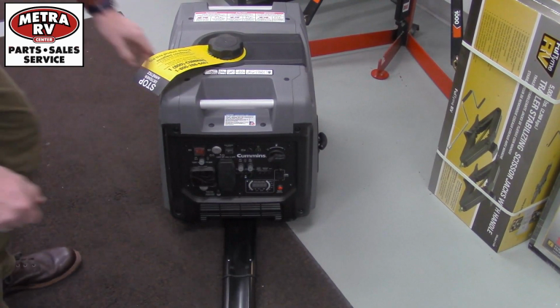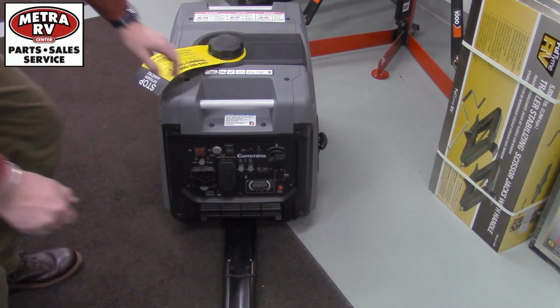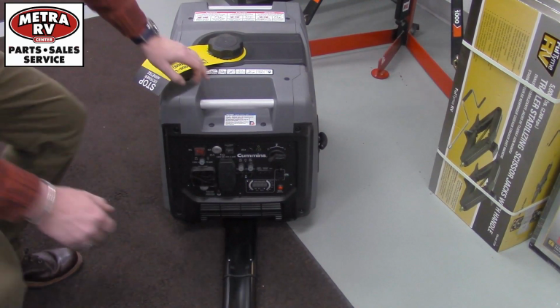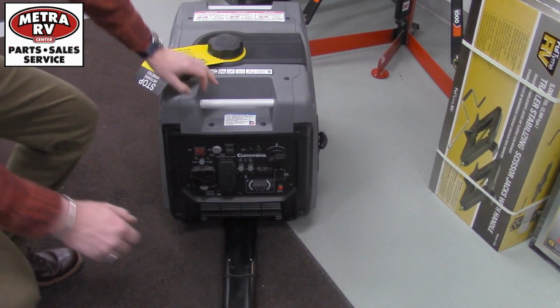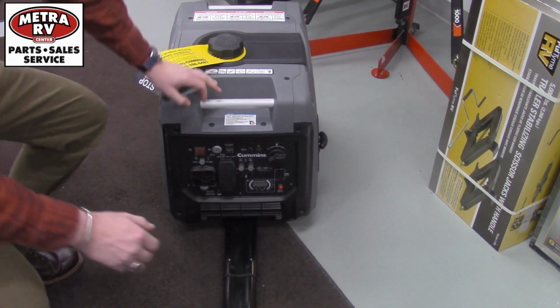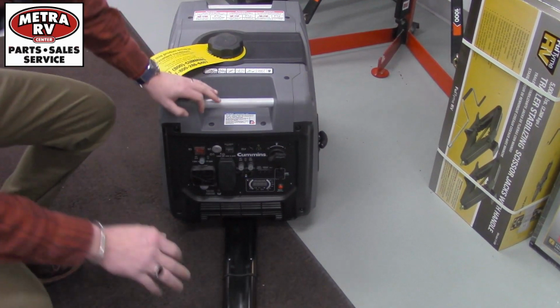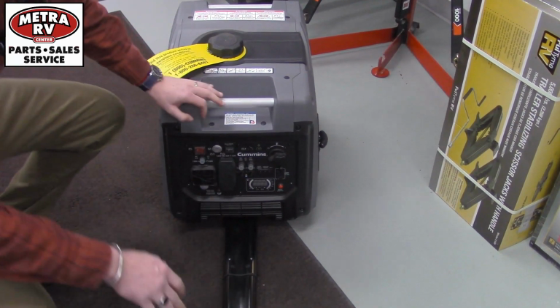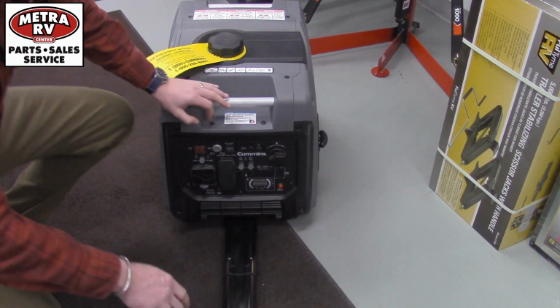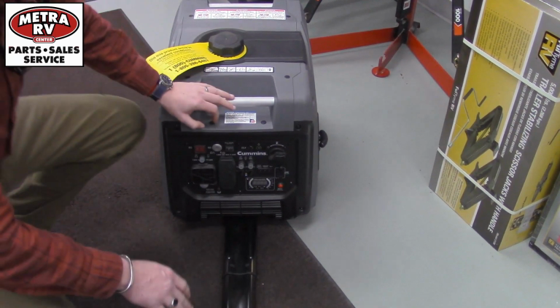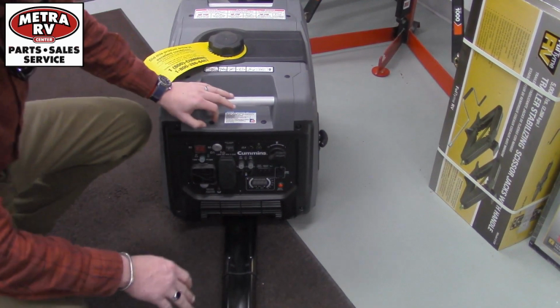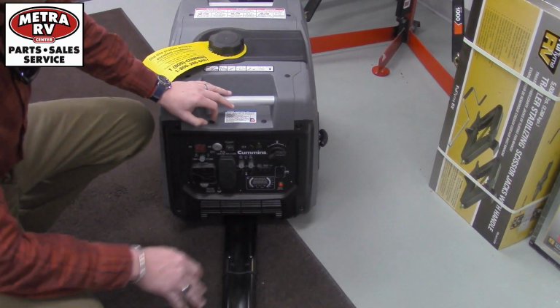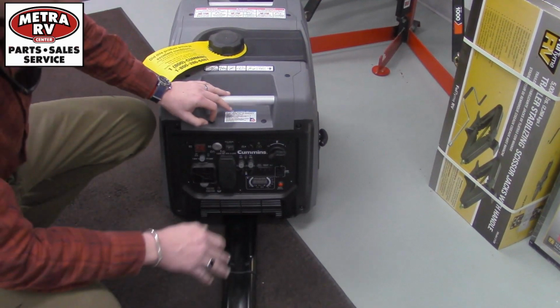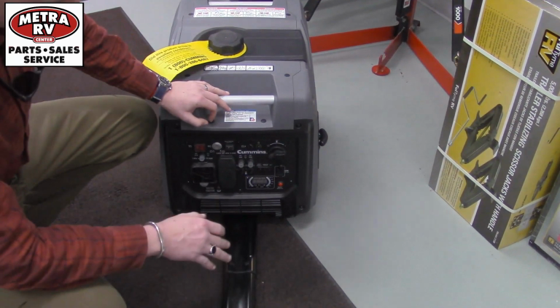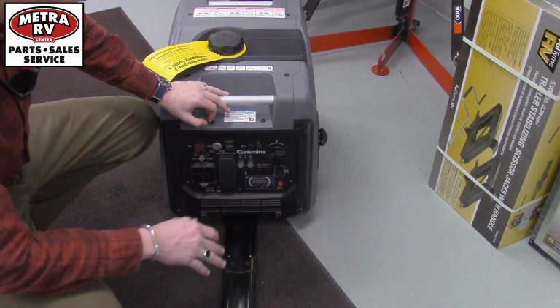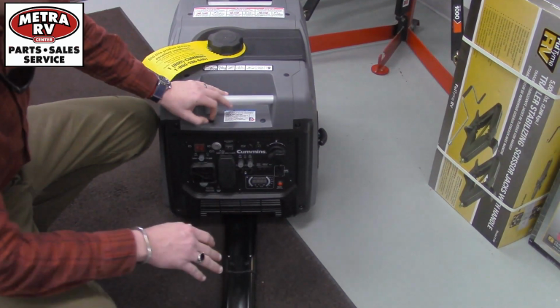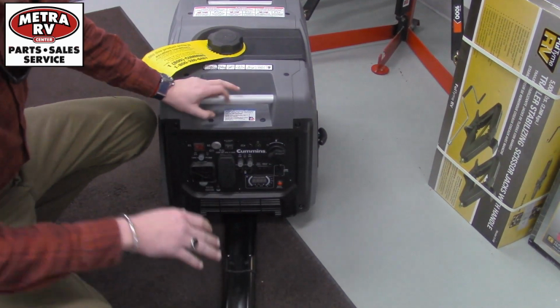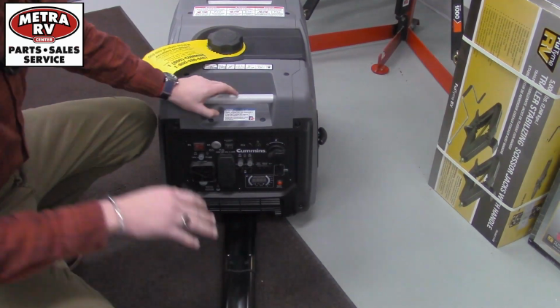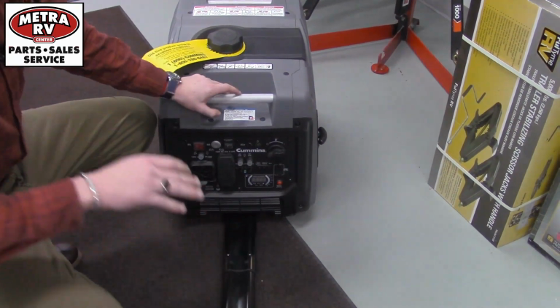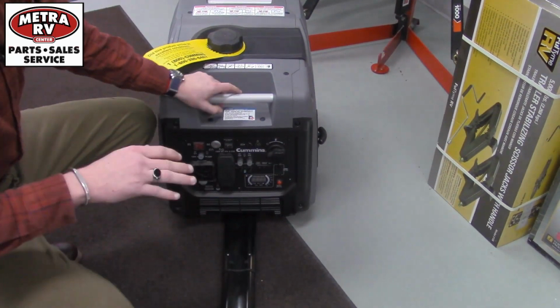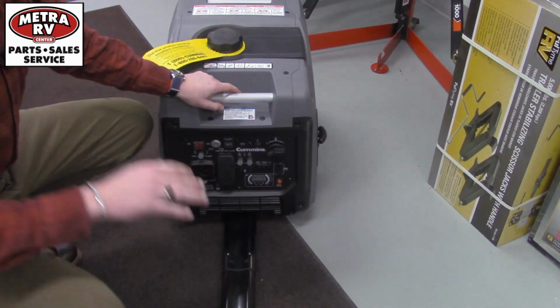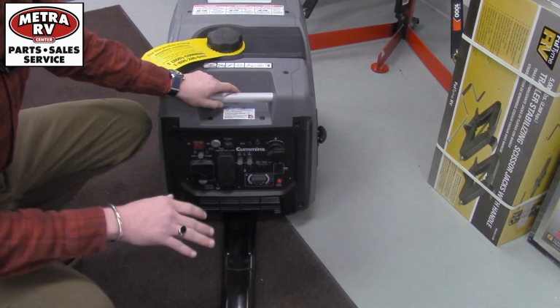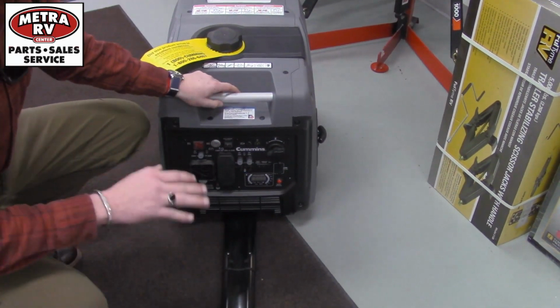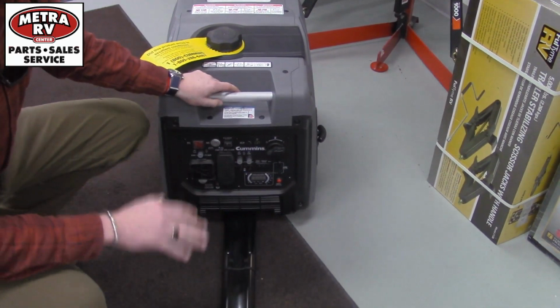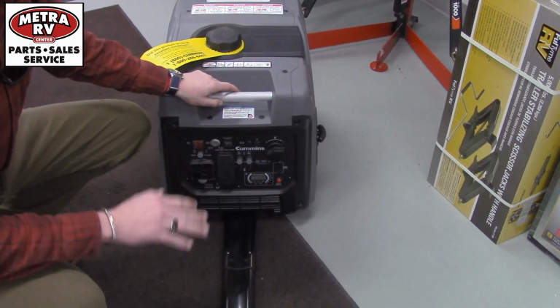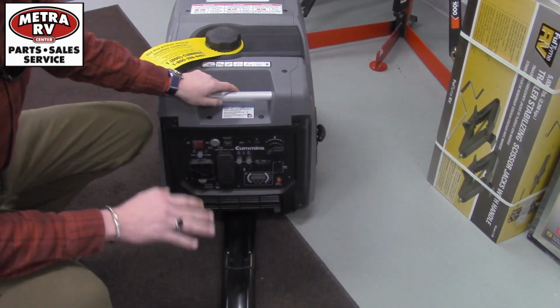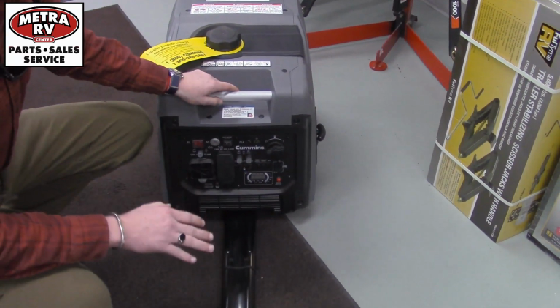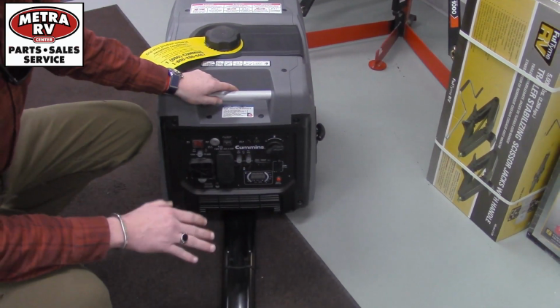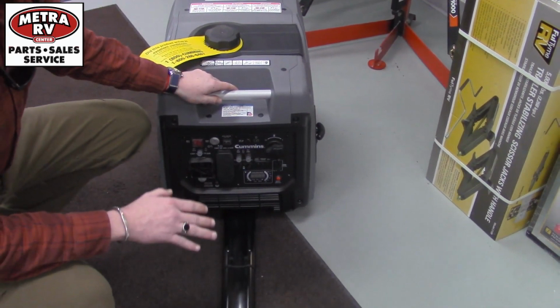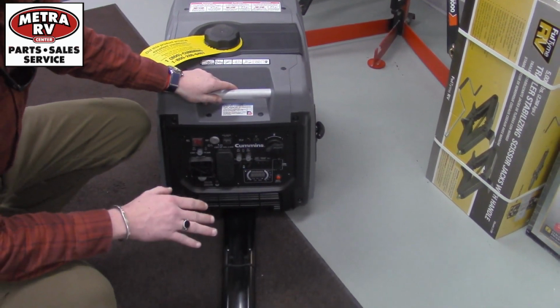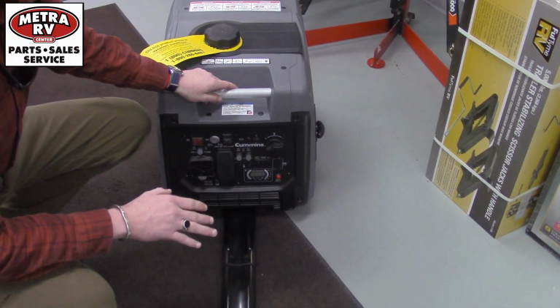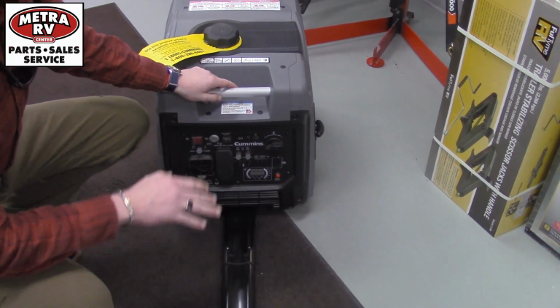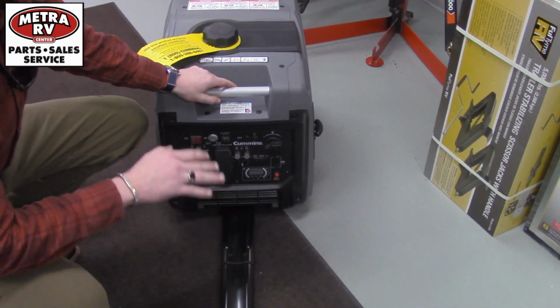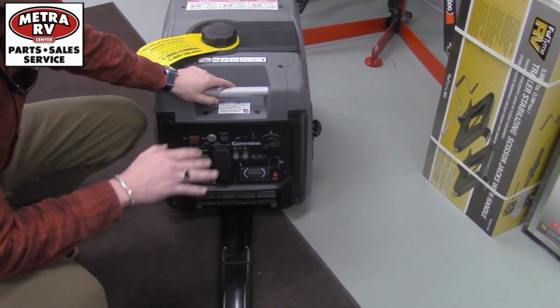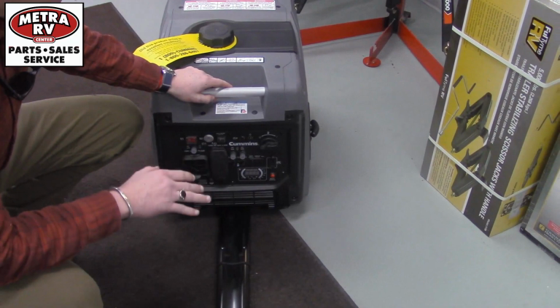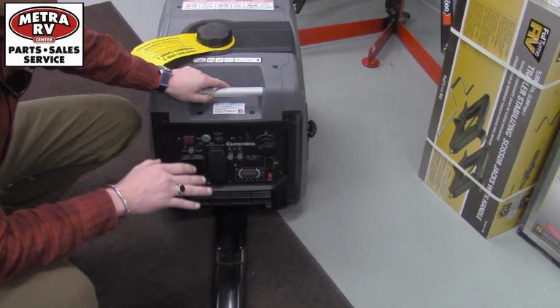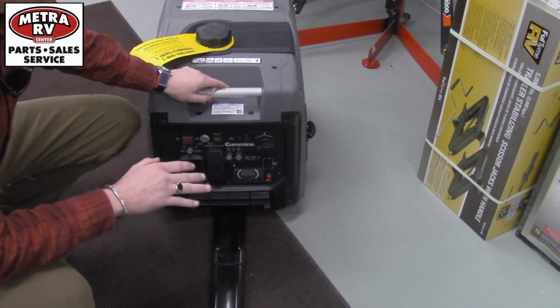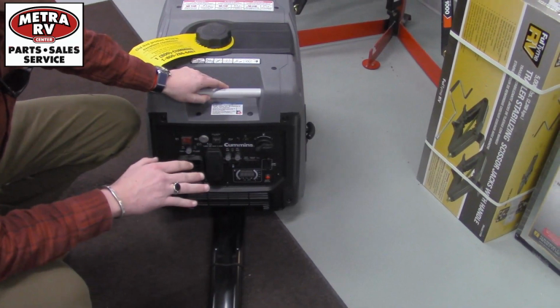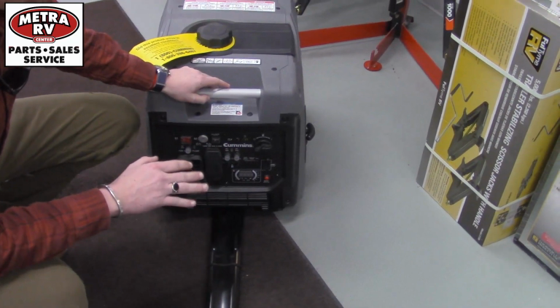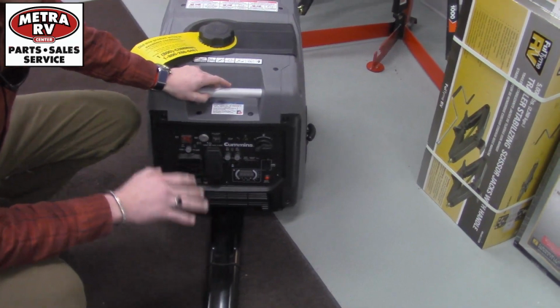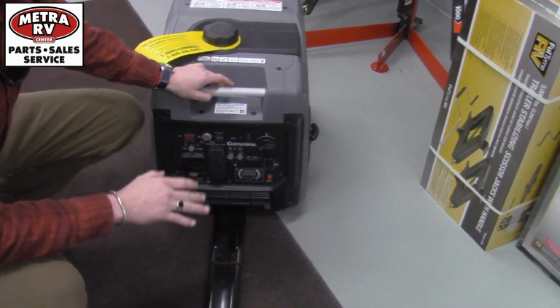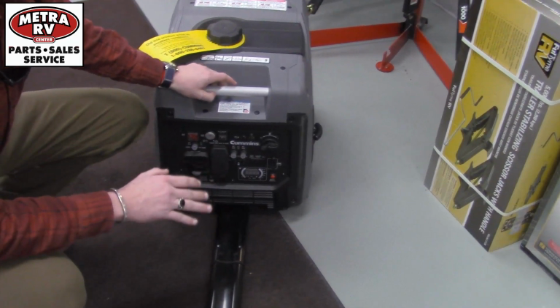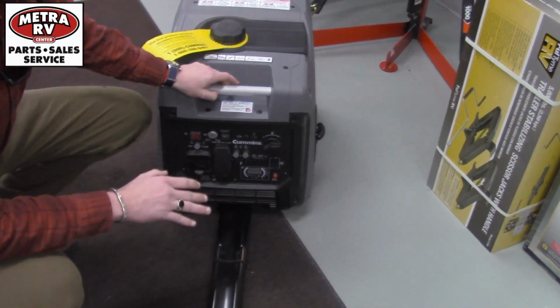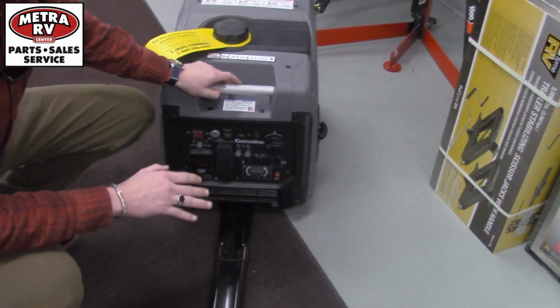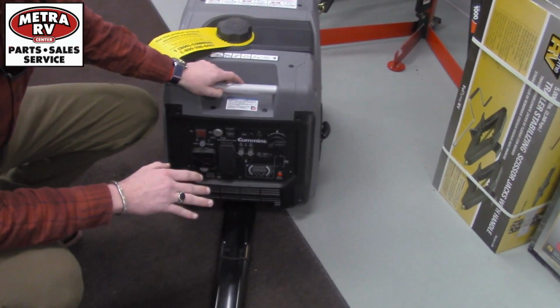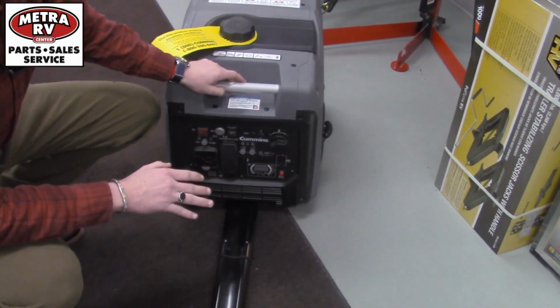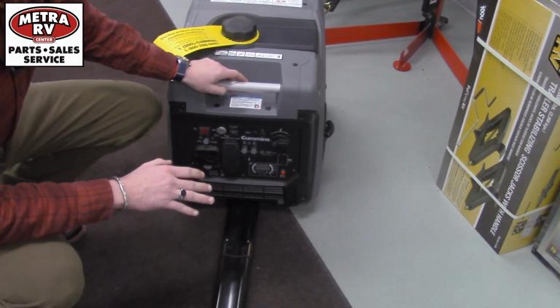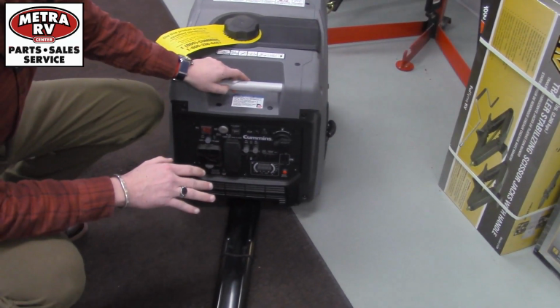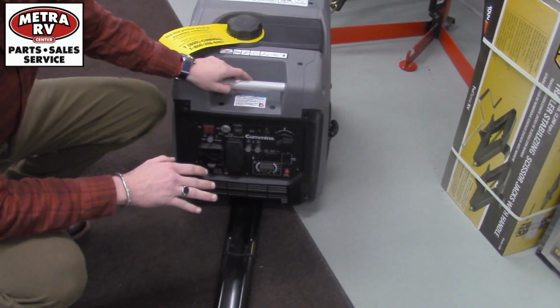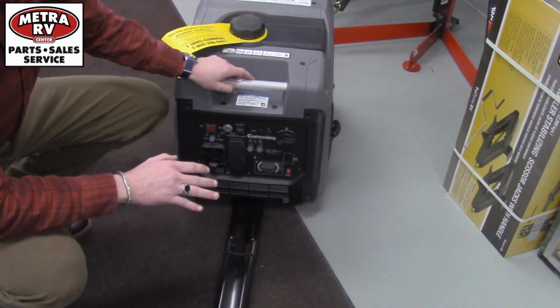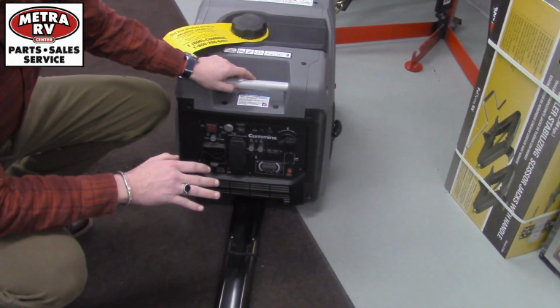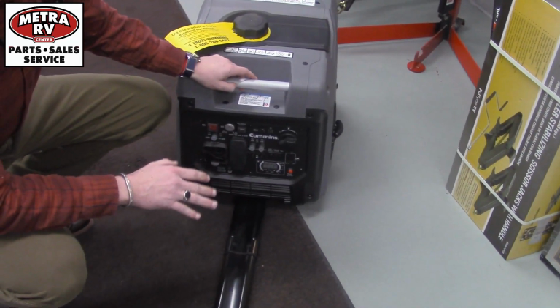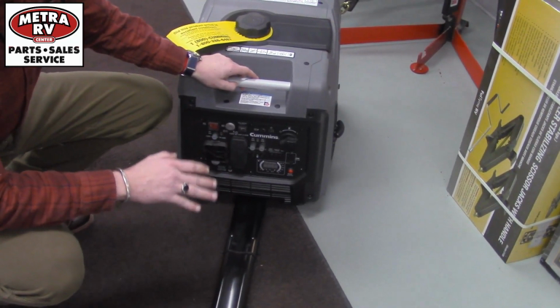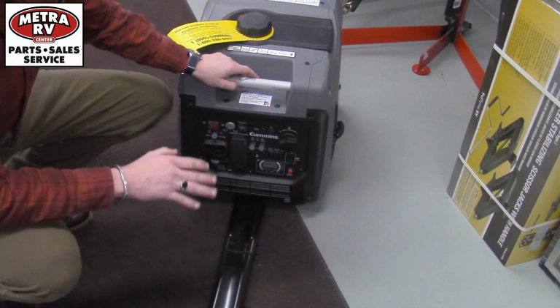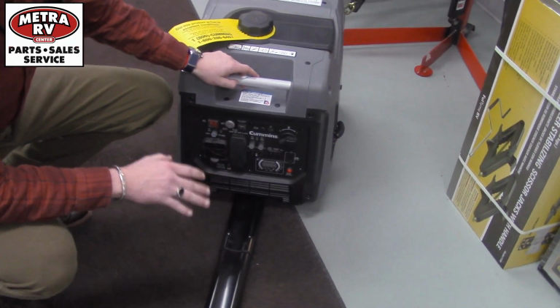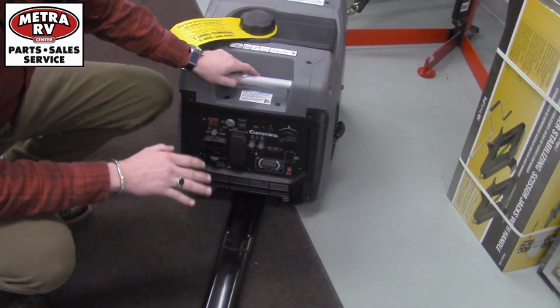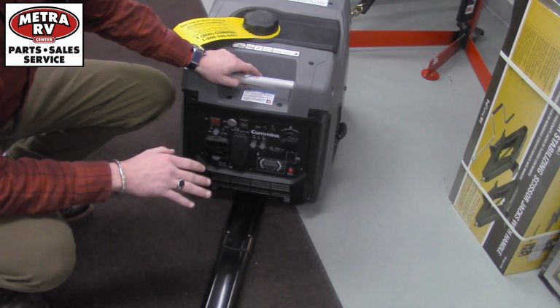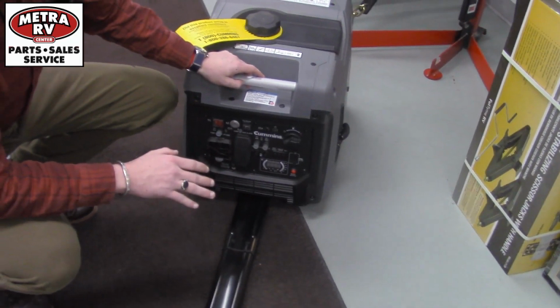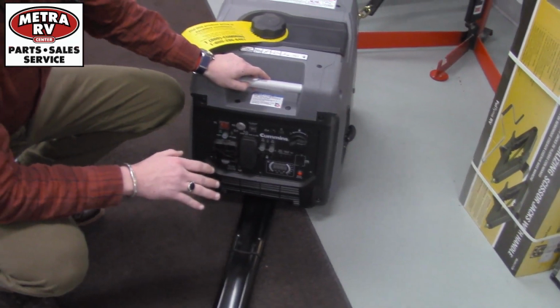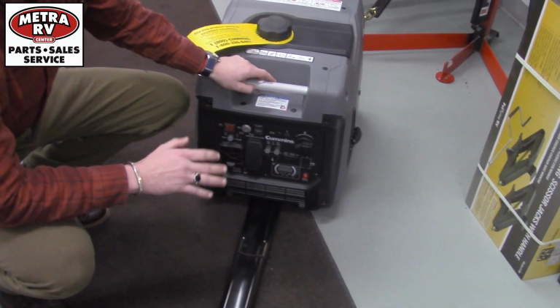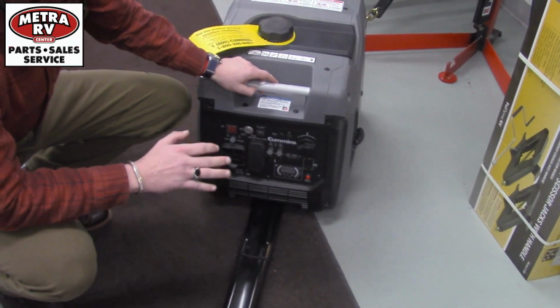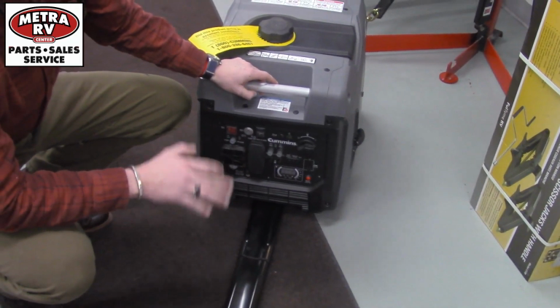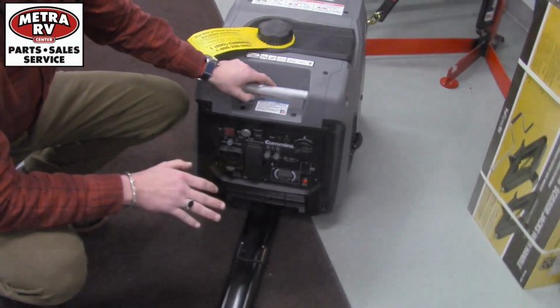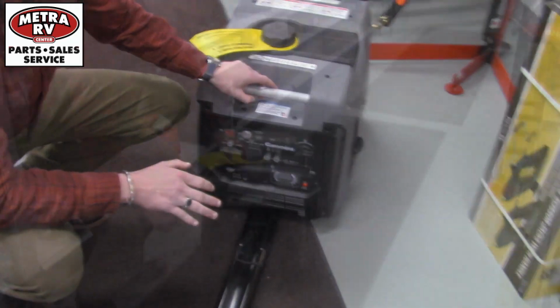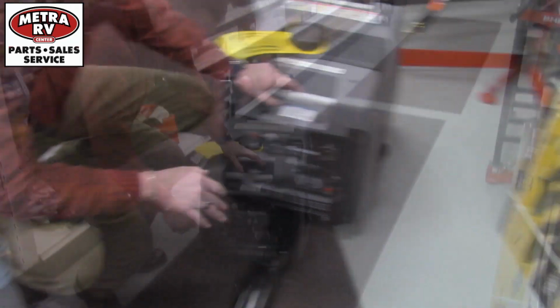The other big benefit with these is that they're super, super quiet — just as quiet as a Samsung dishwasher for the most part.